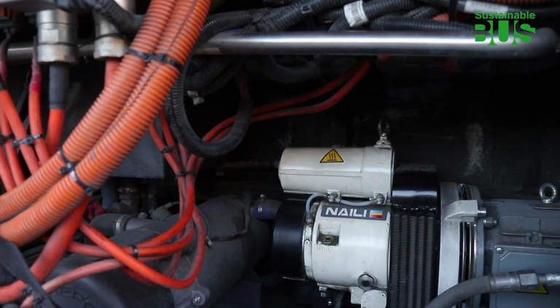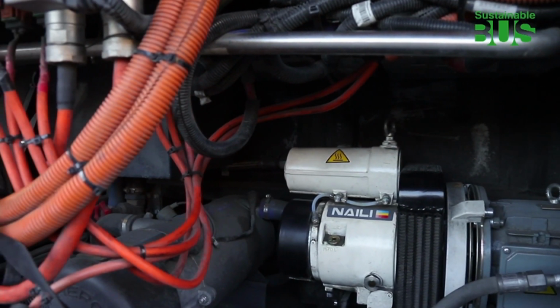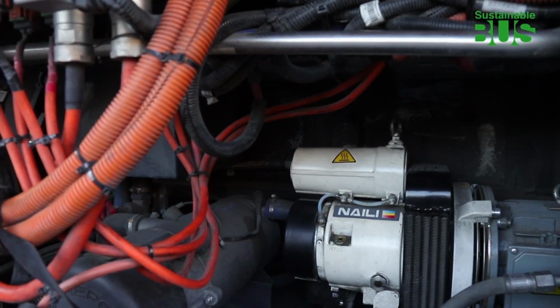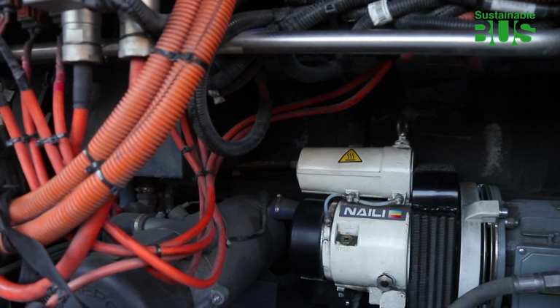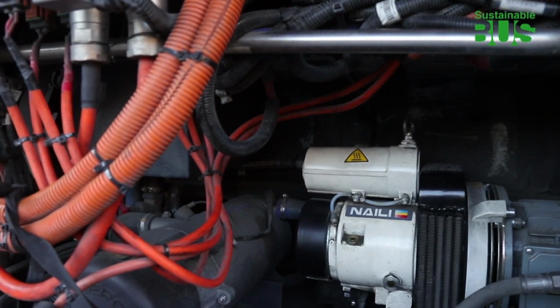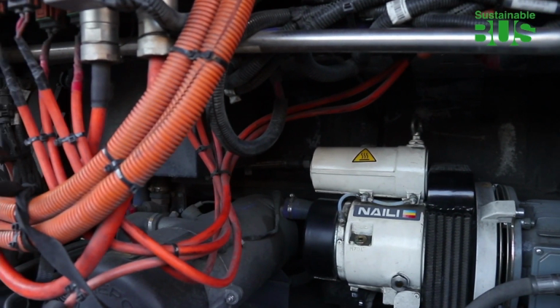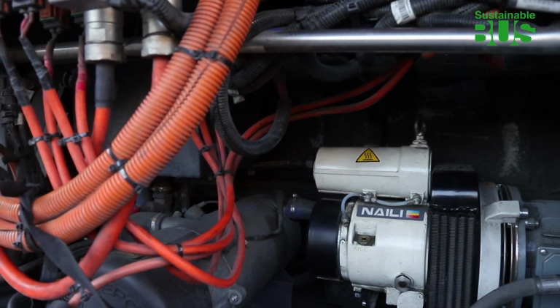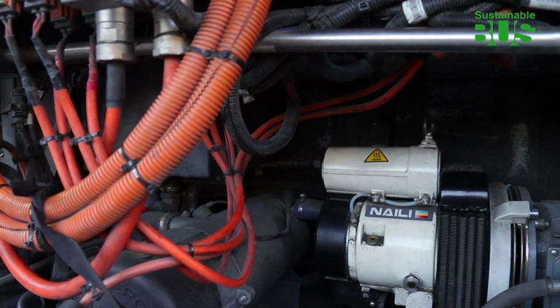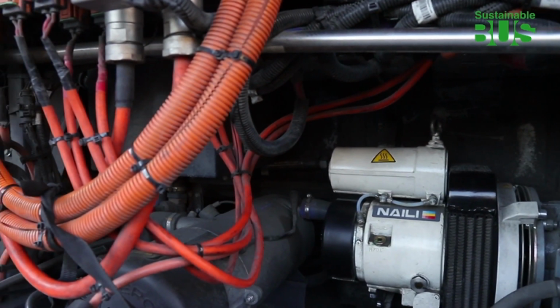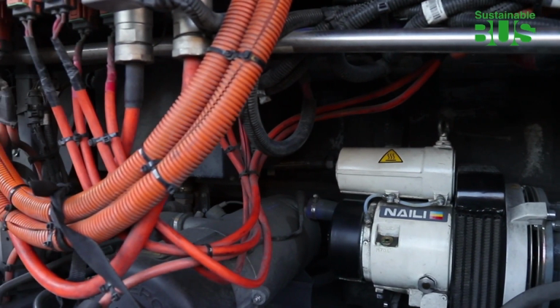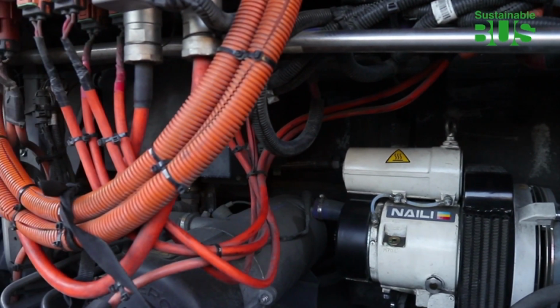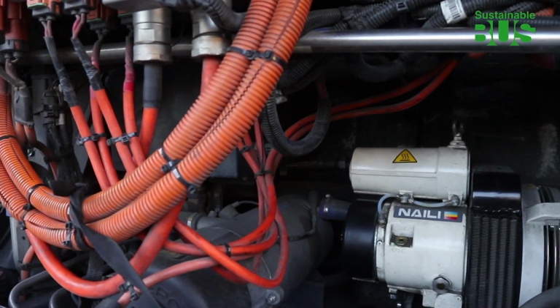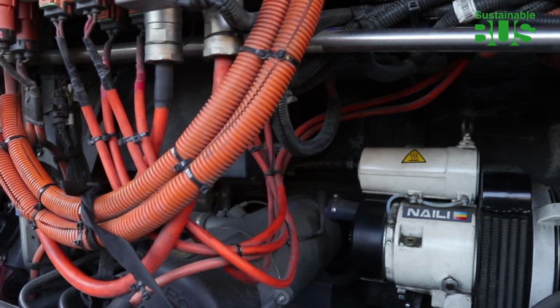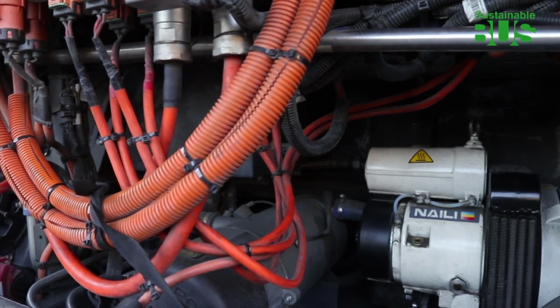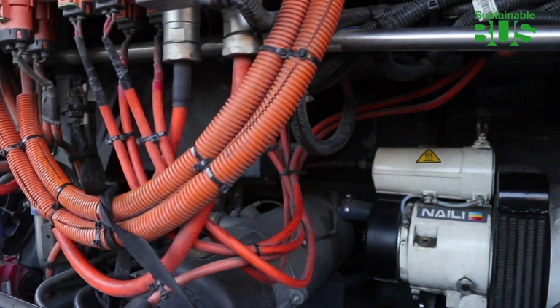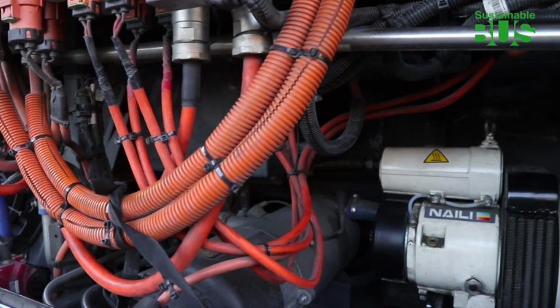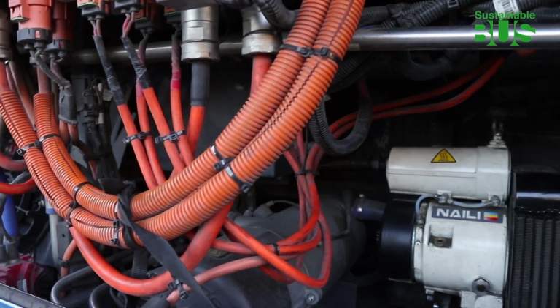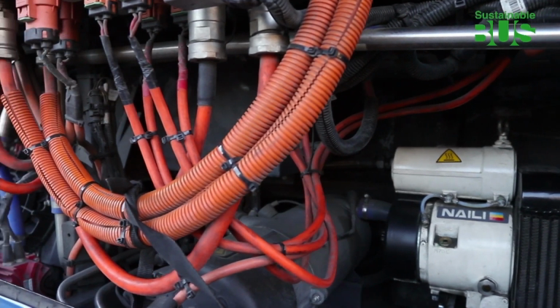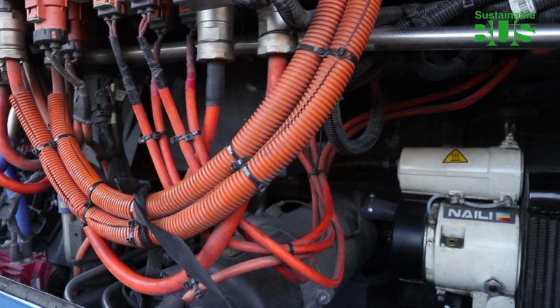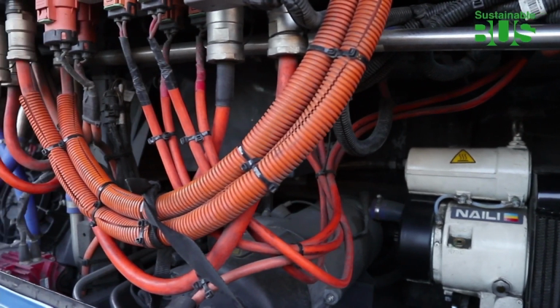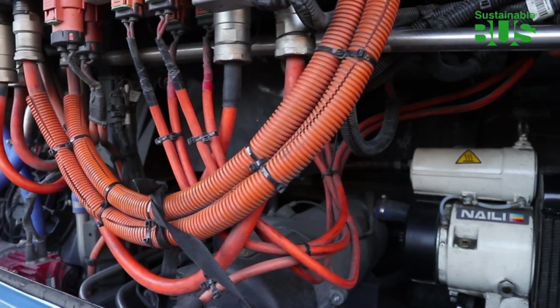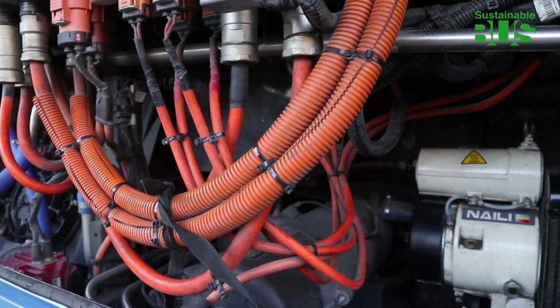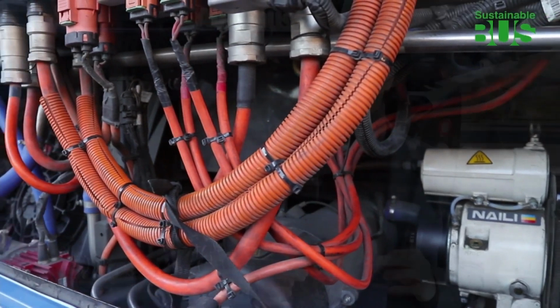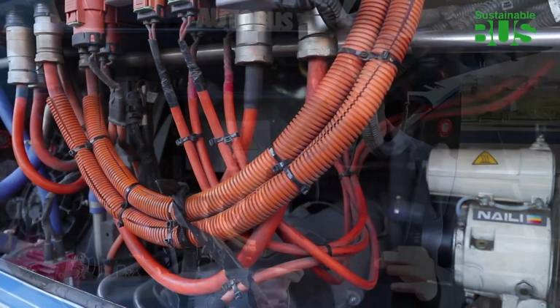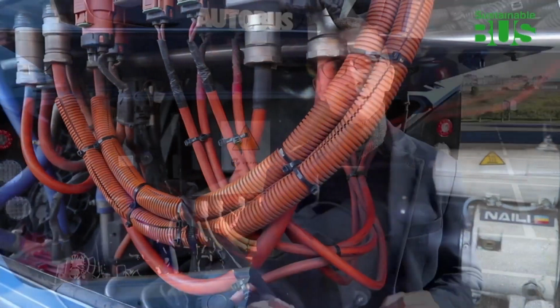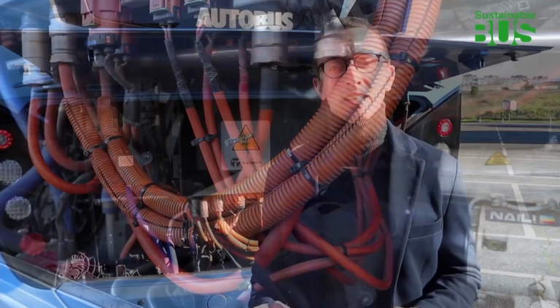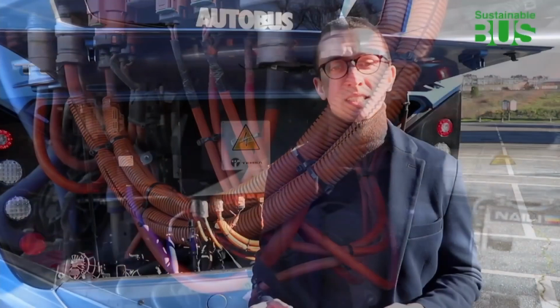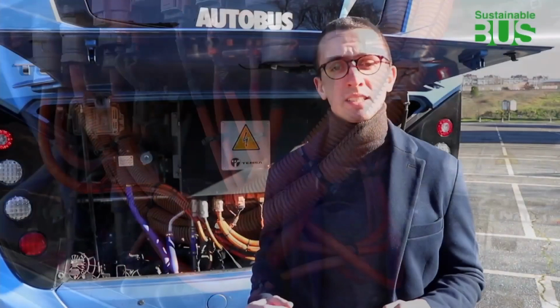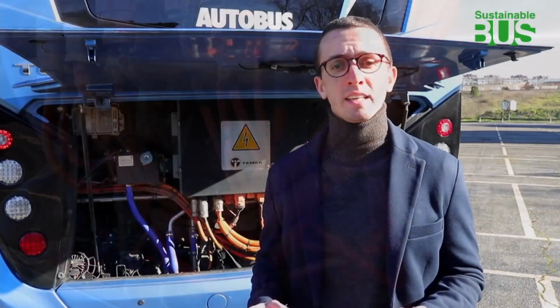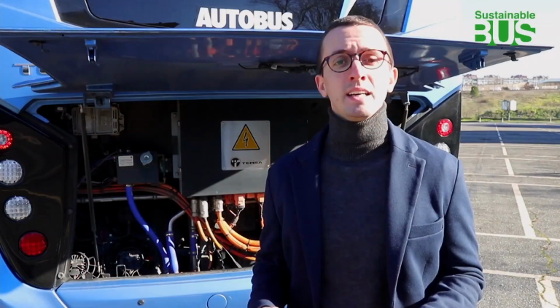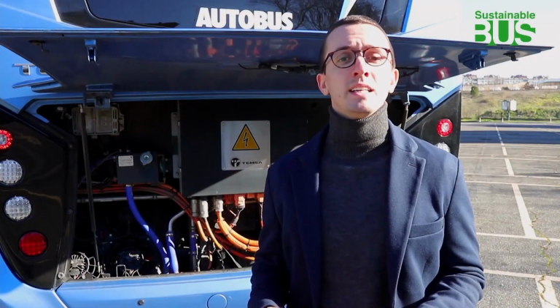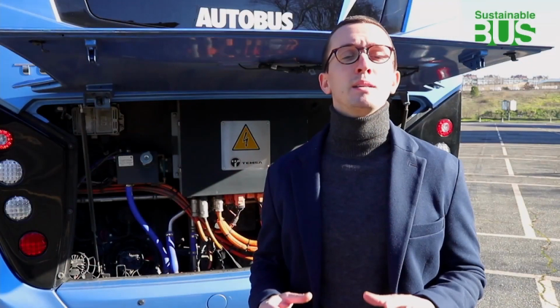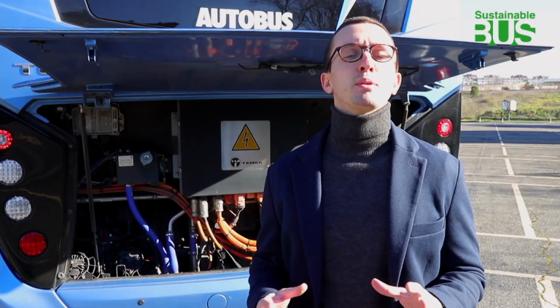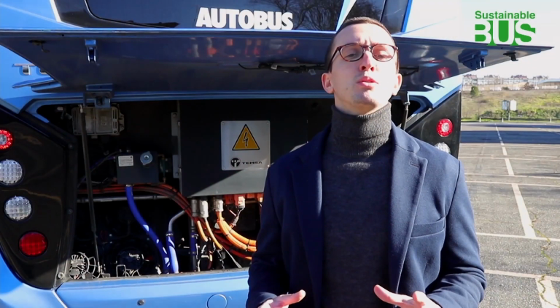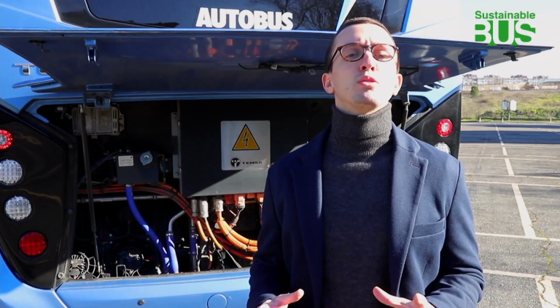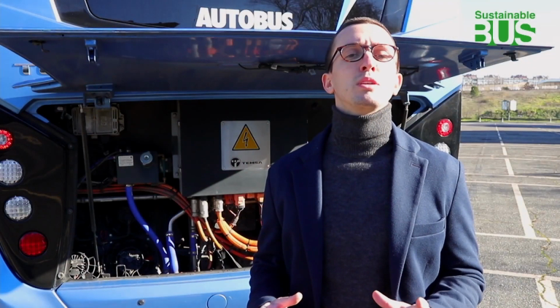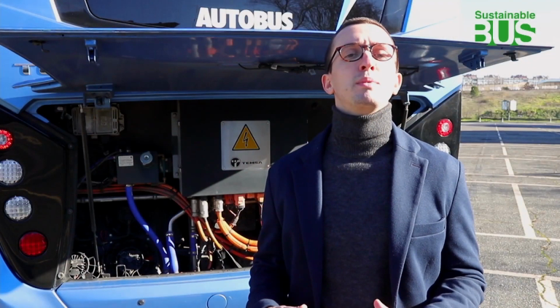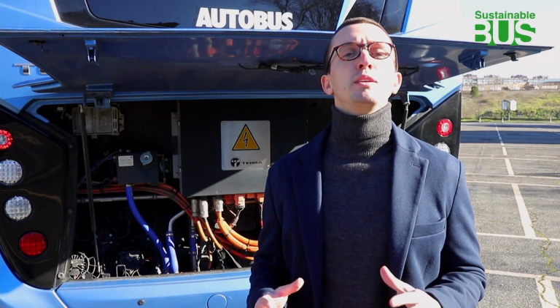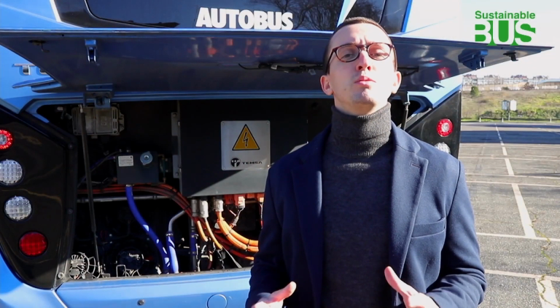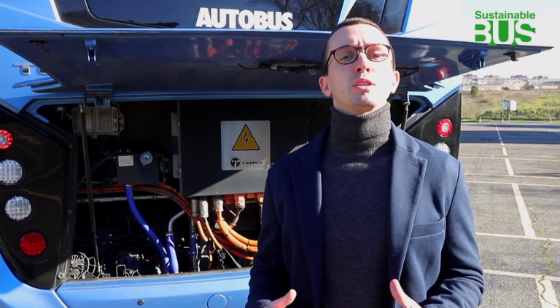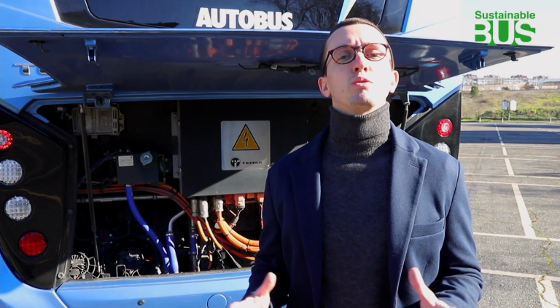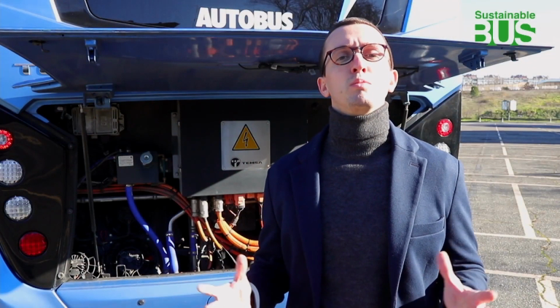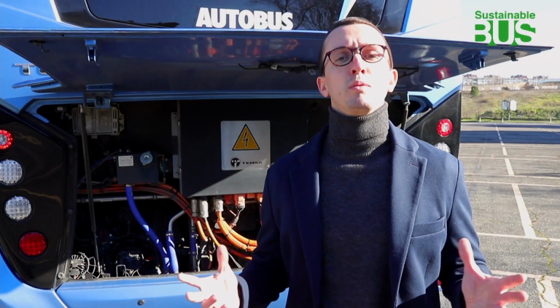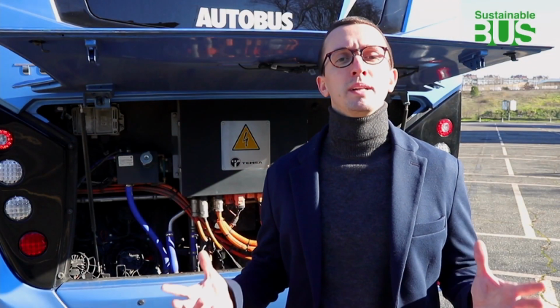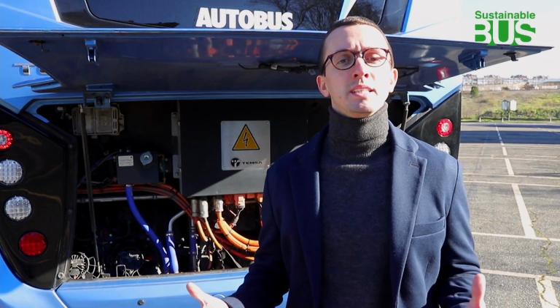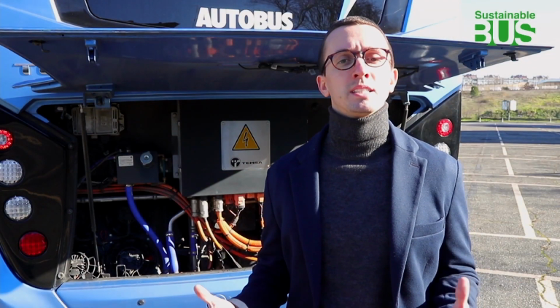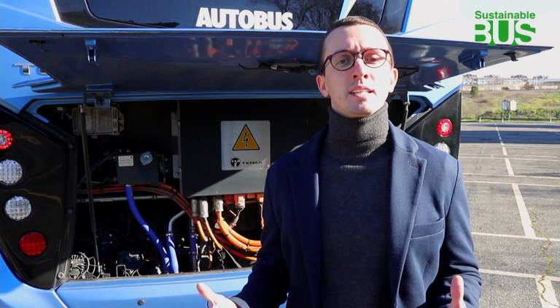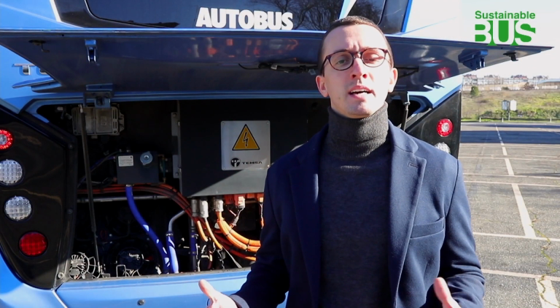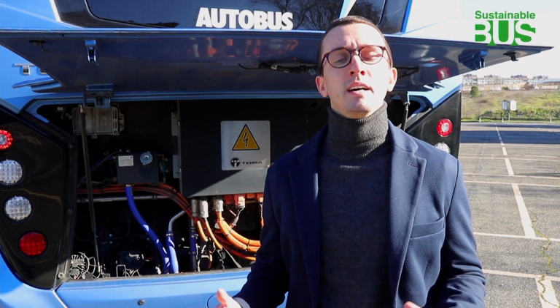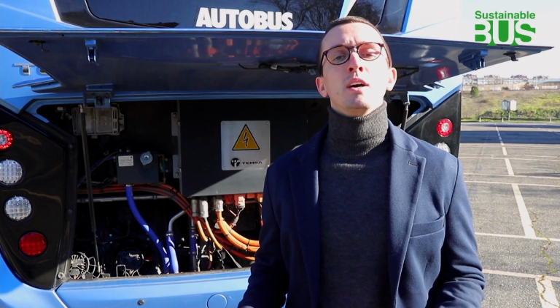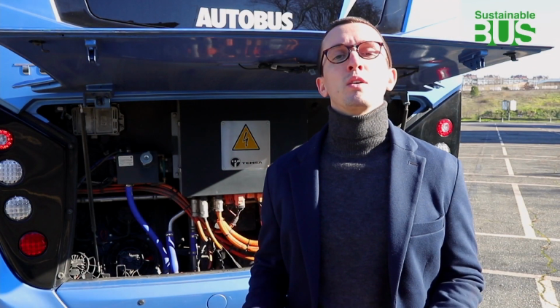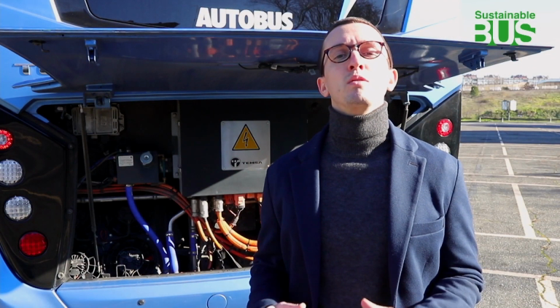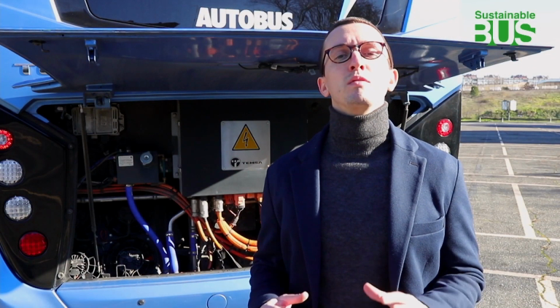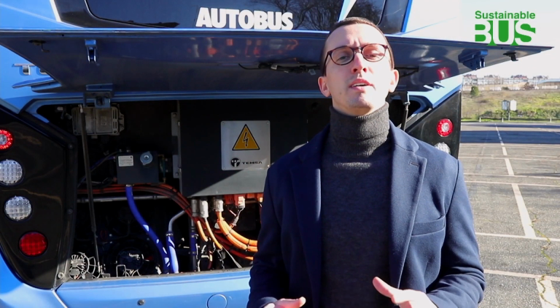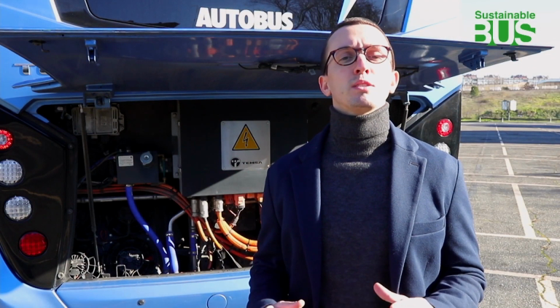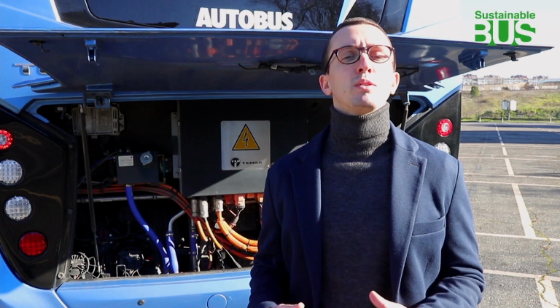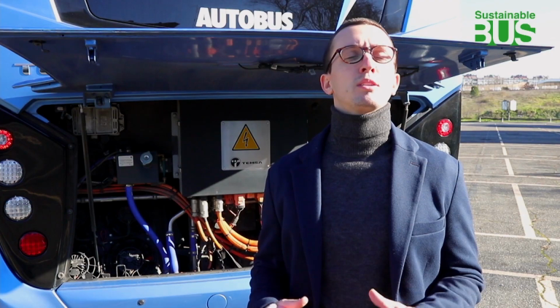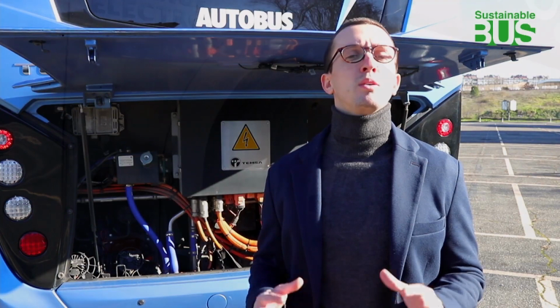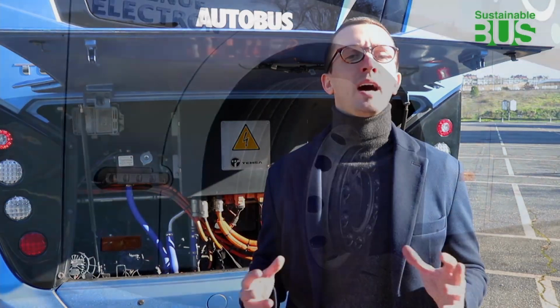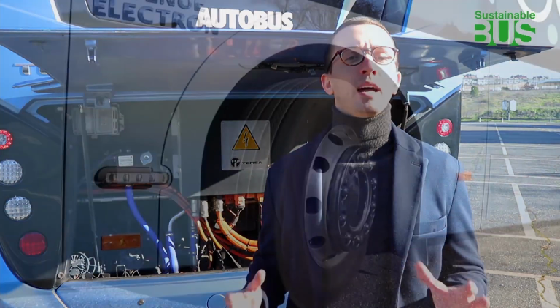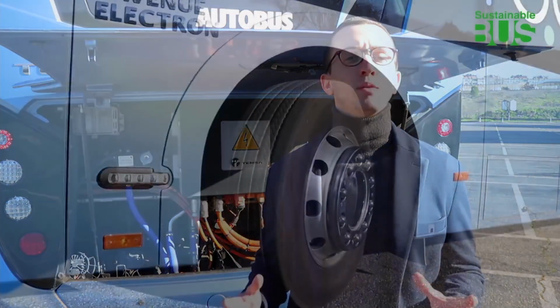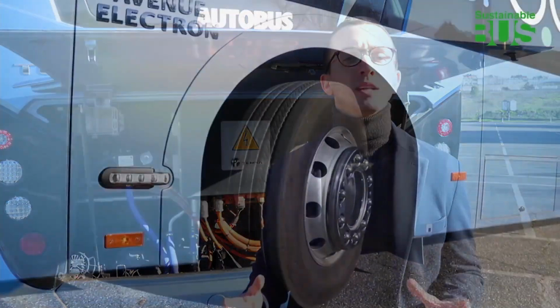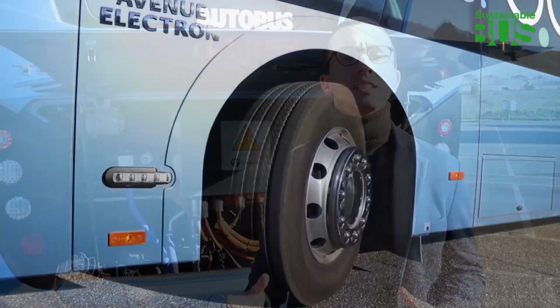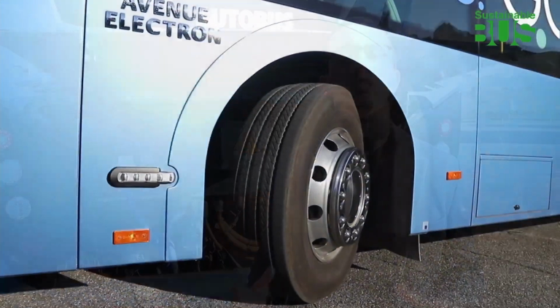TM4 is in fact owned by the Dana Group, a U.S. automotive products company with a turnover of $10 billion.